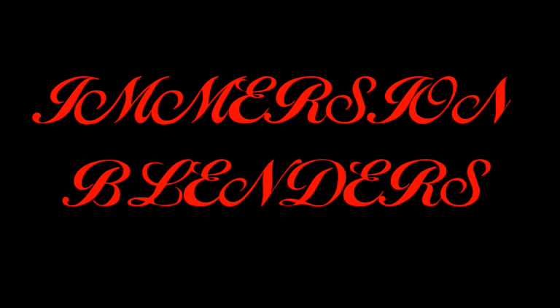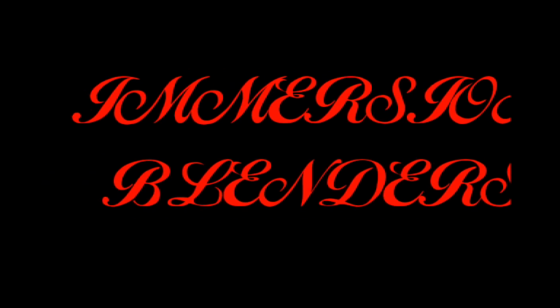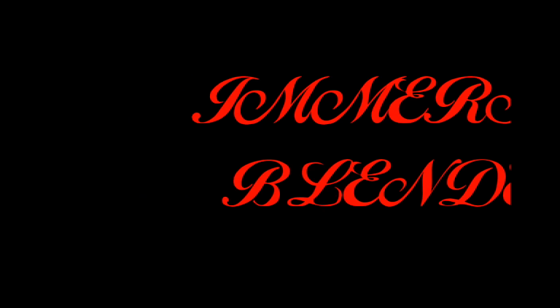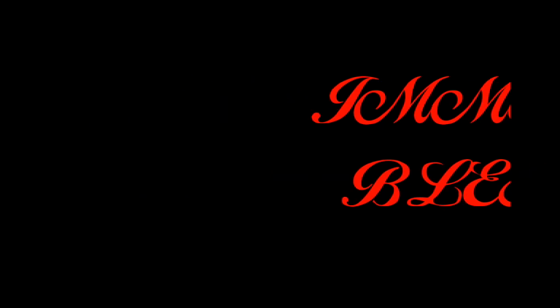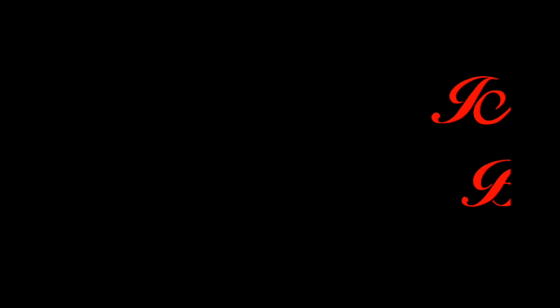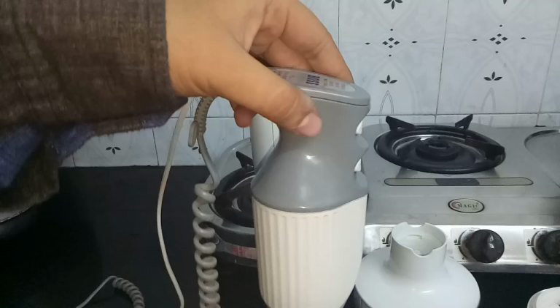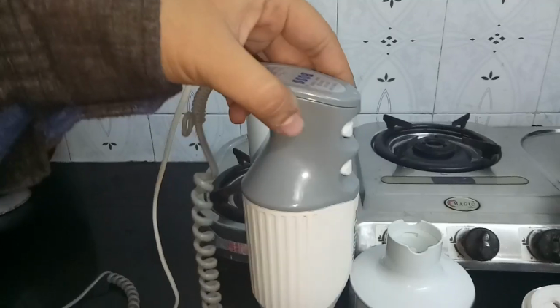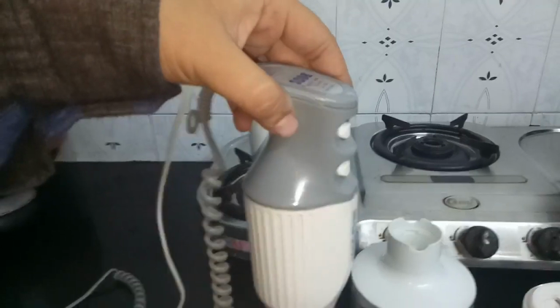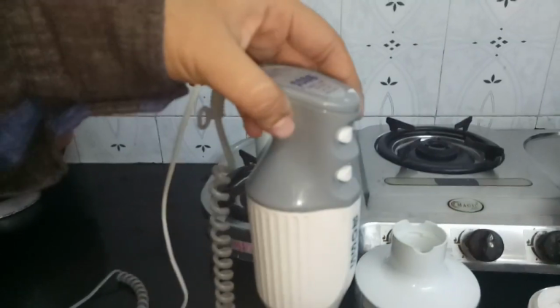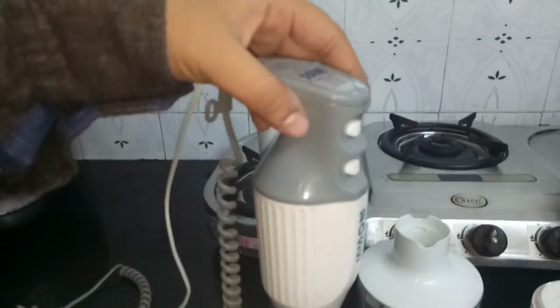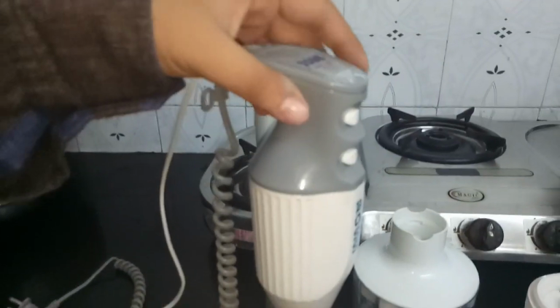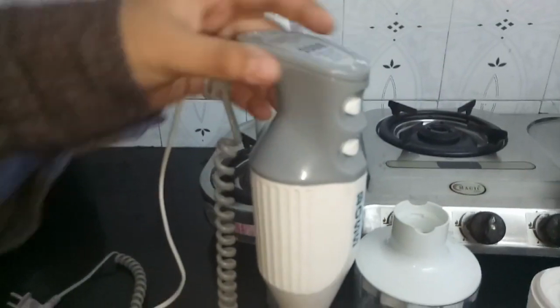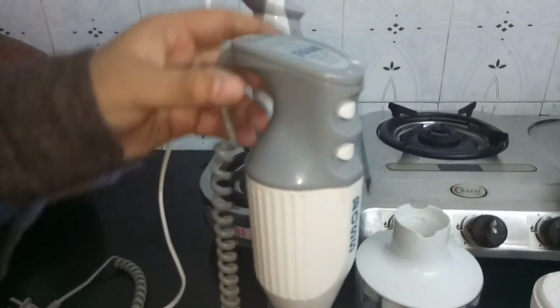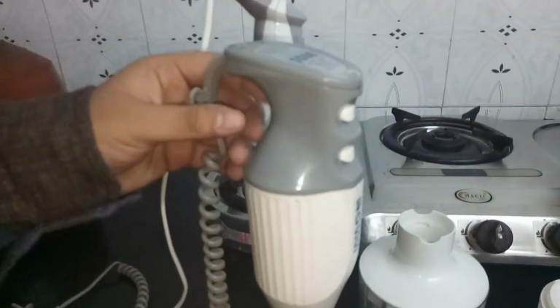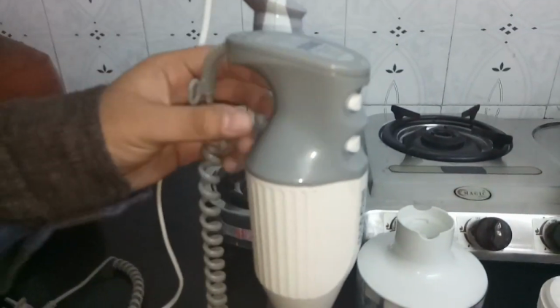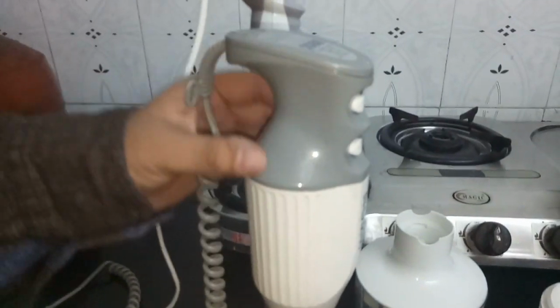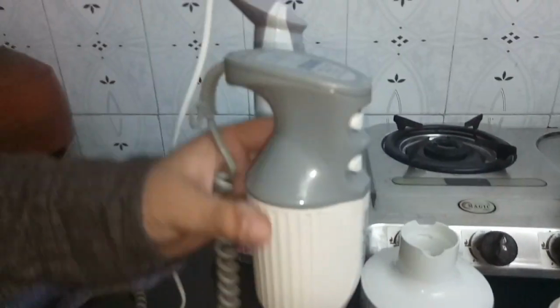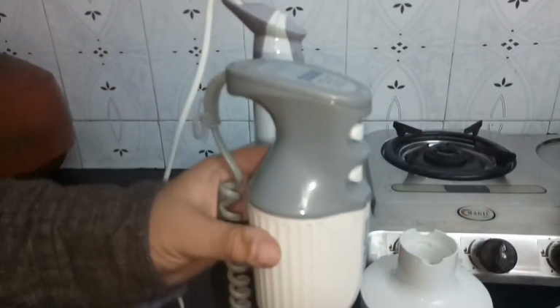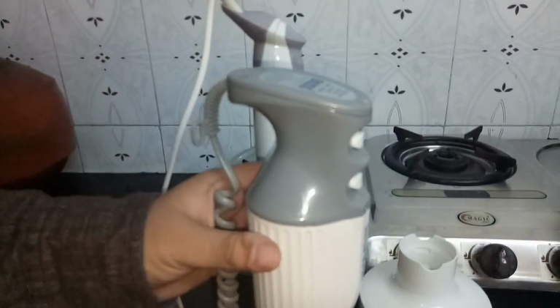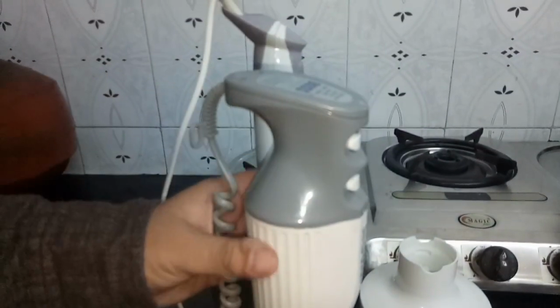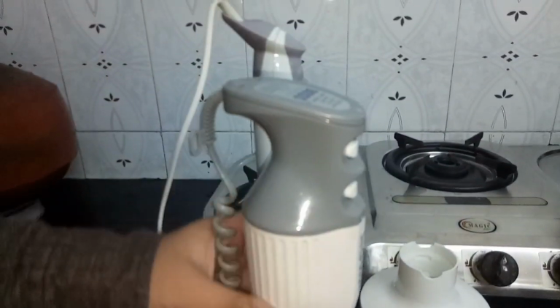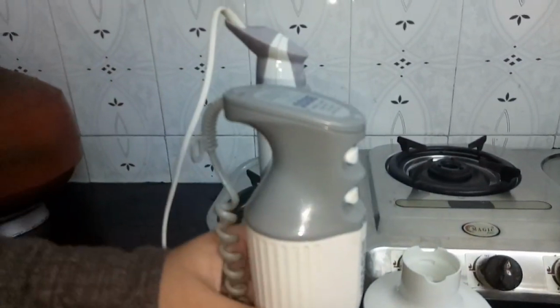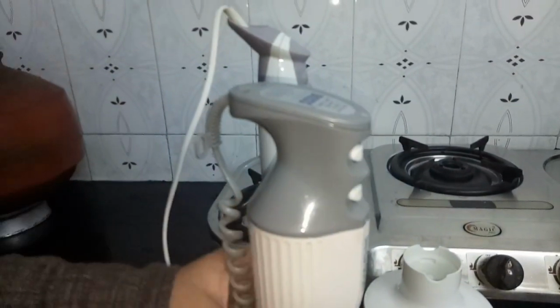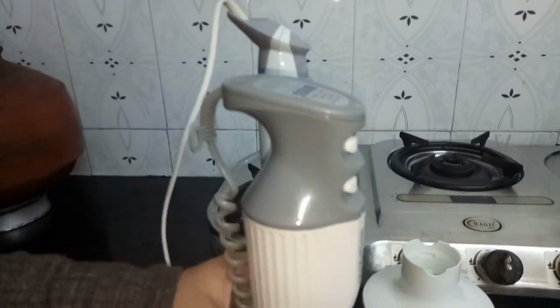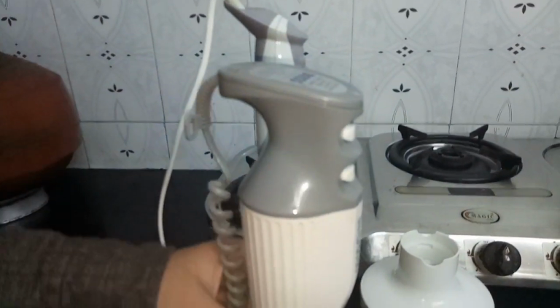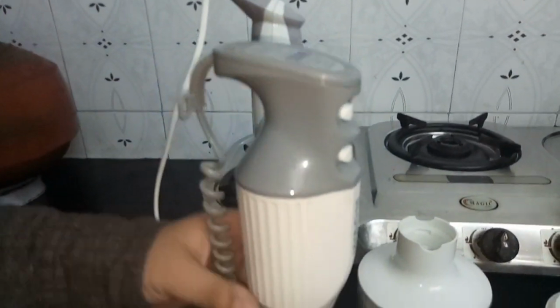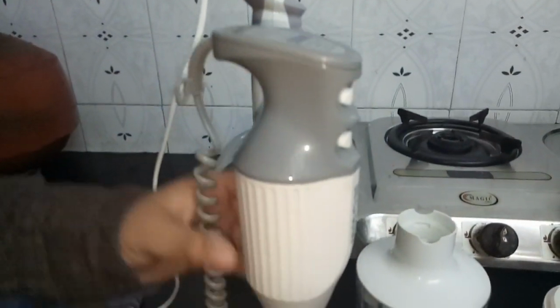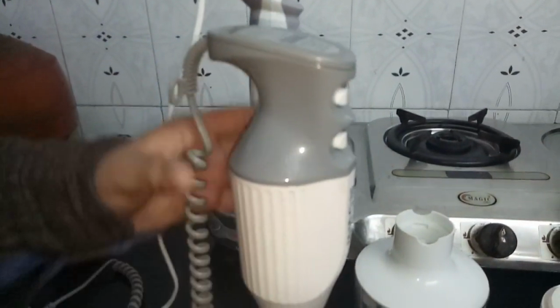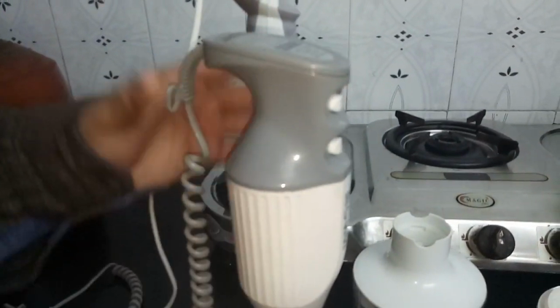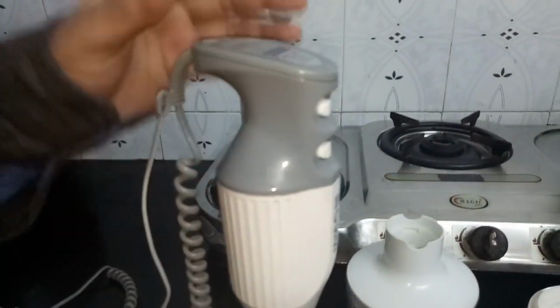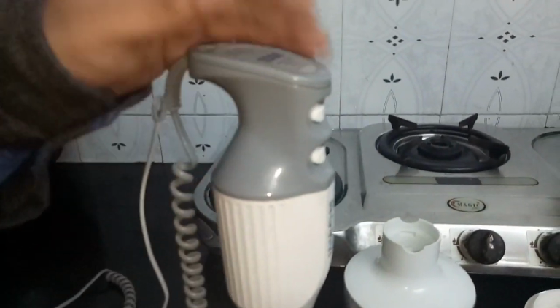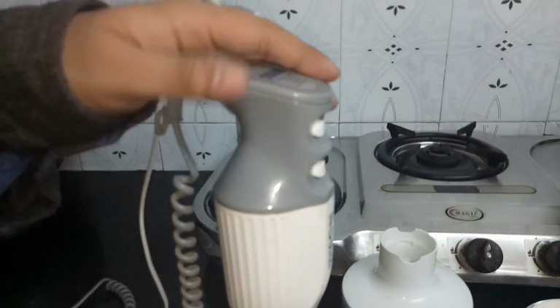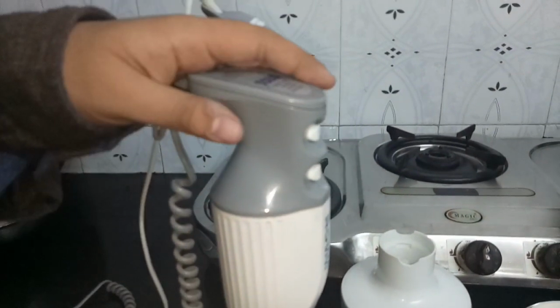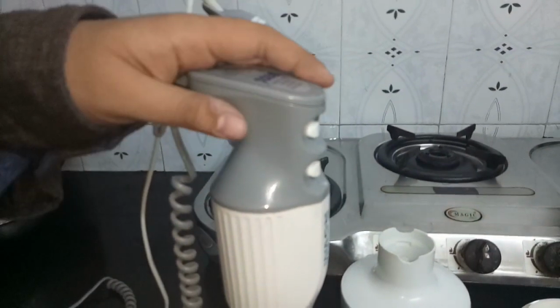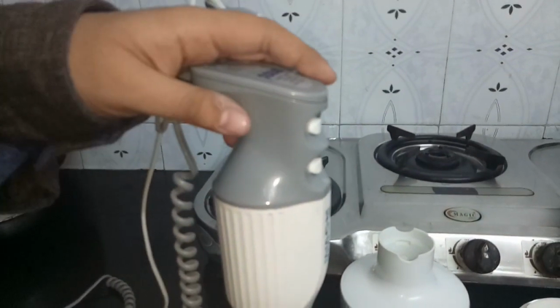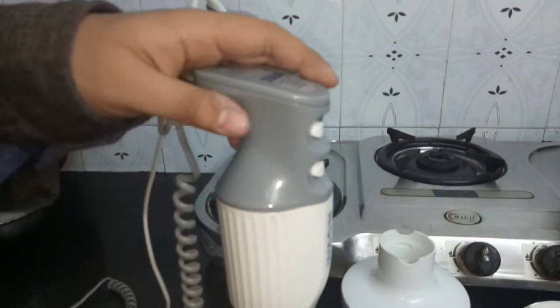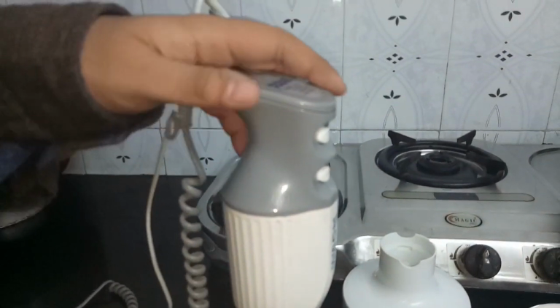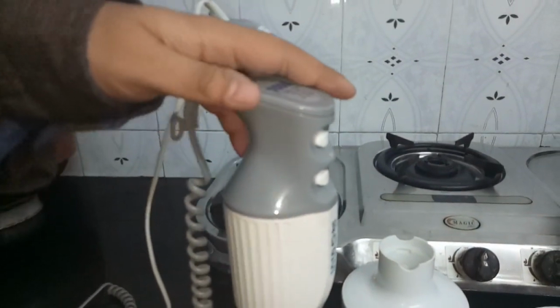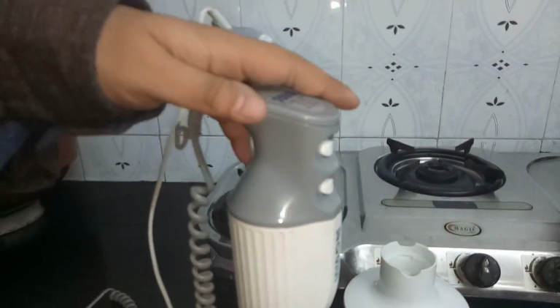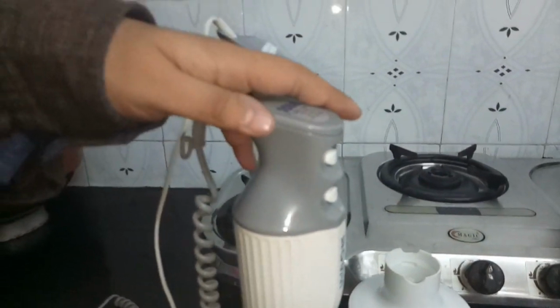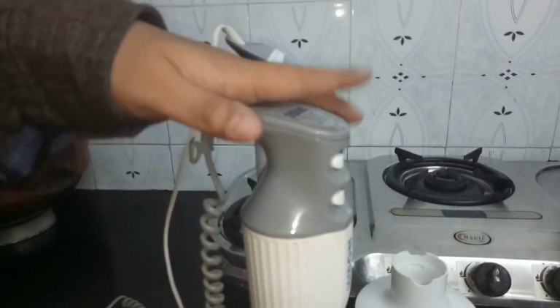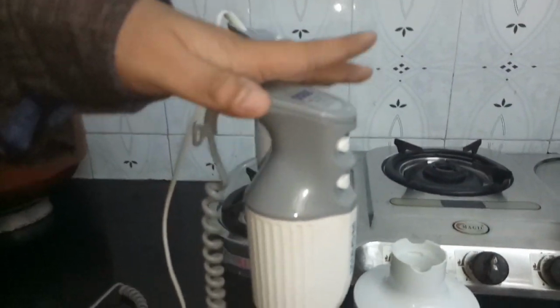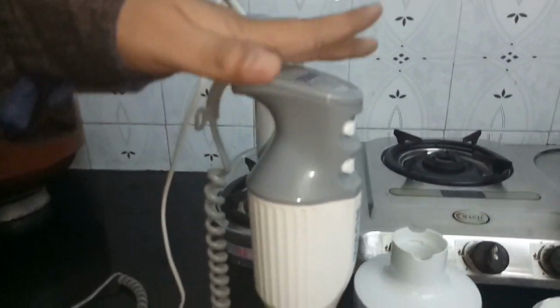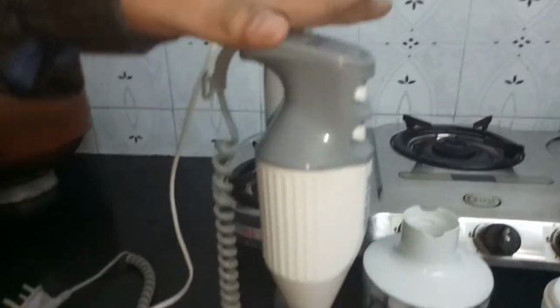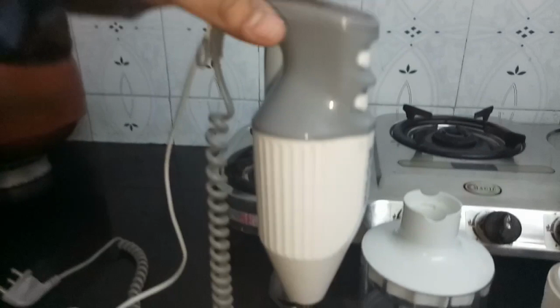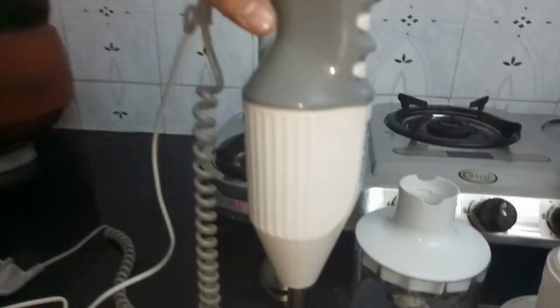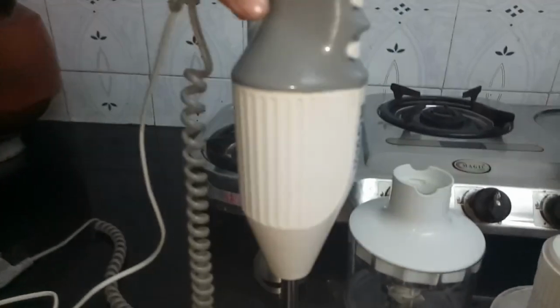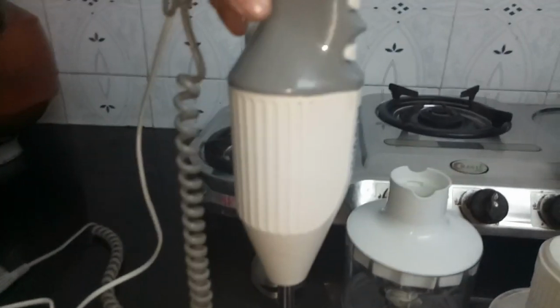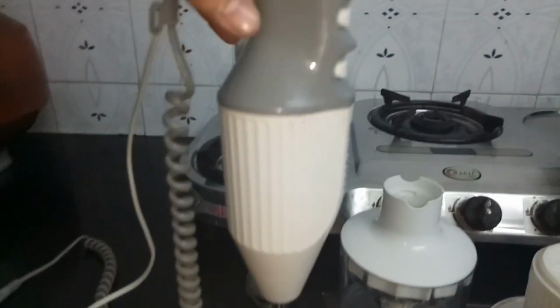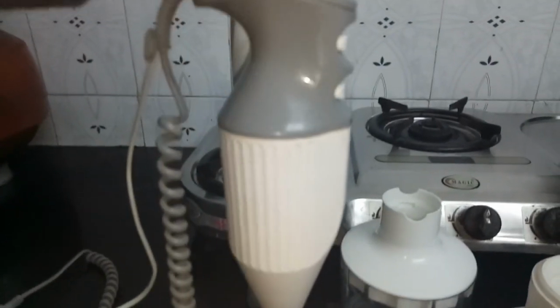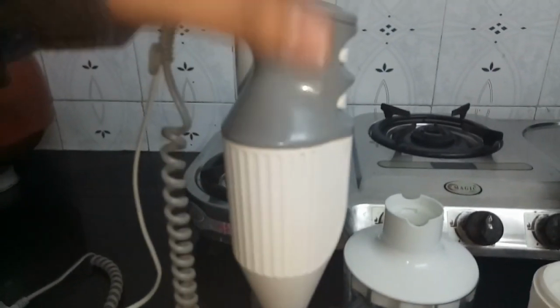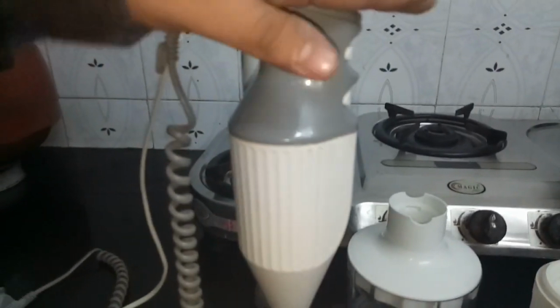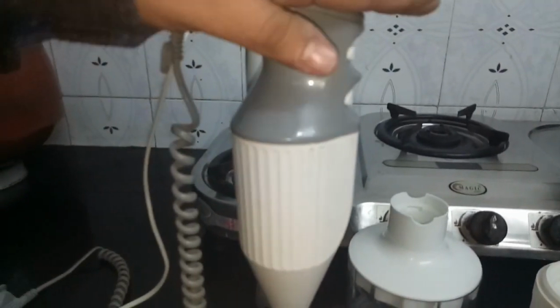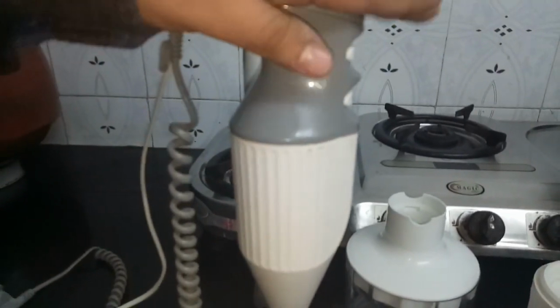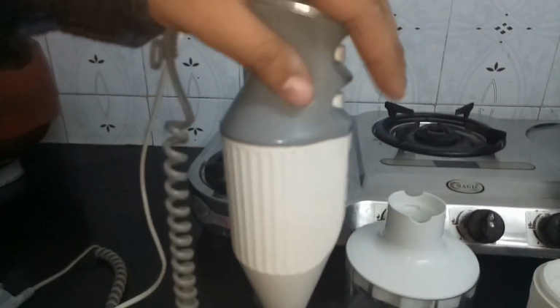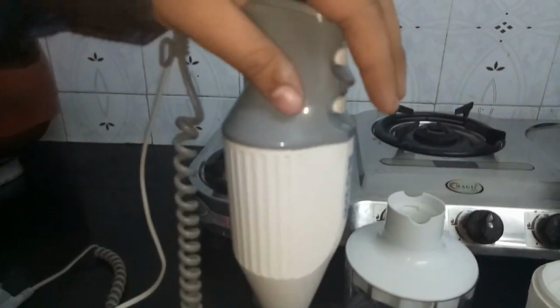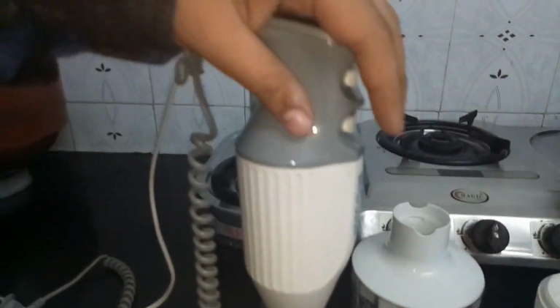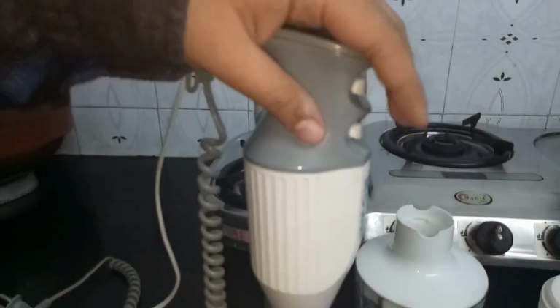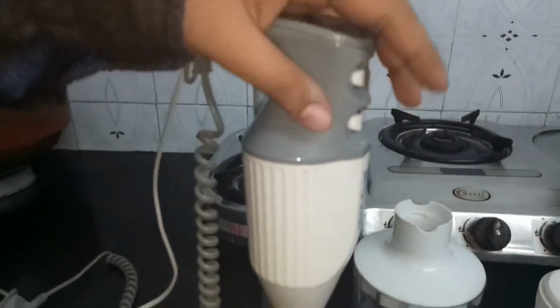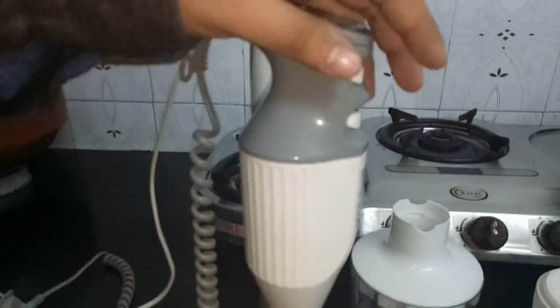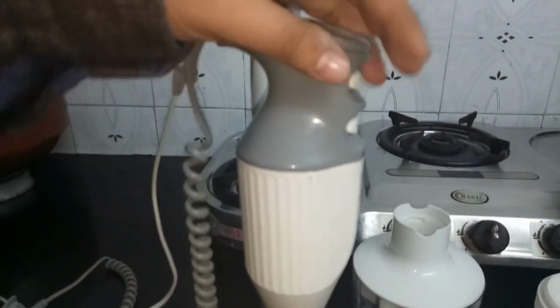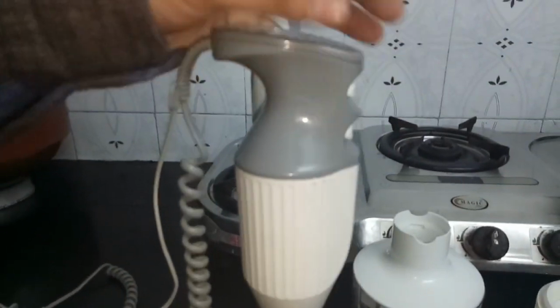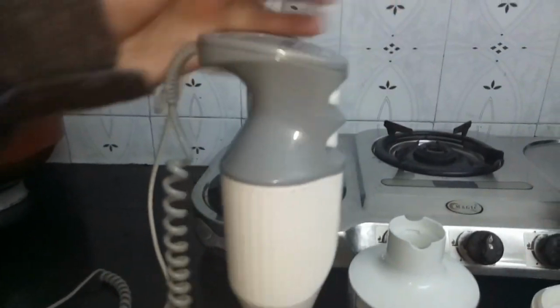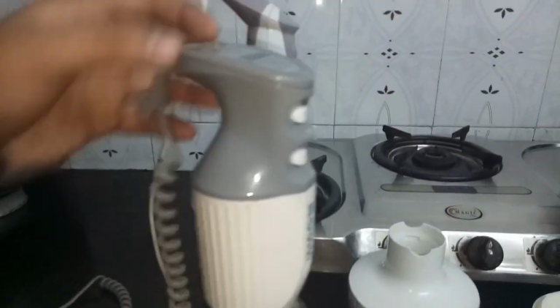Hello friends, welcome to my channel. I am Amit and today I am talking about food-related products.